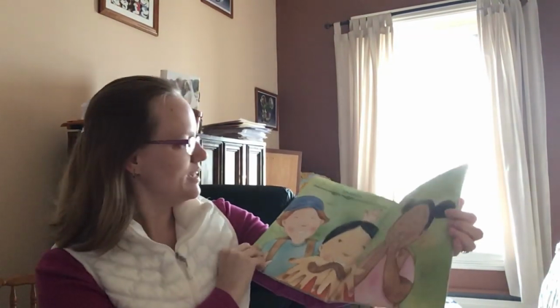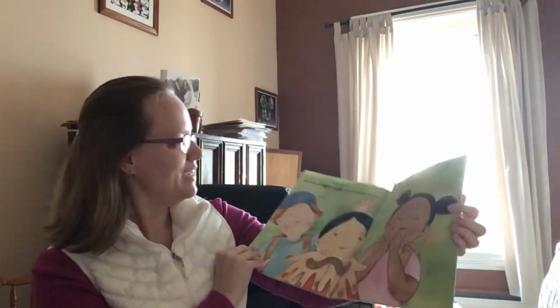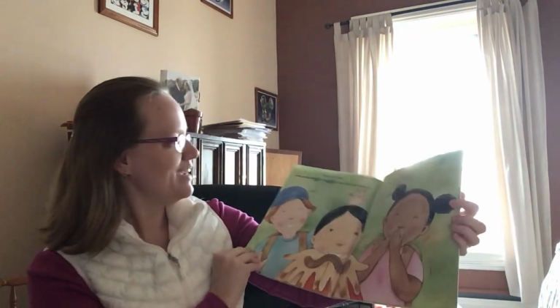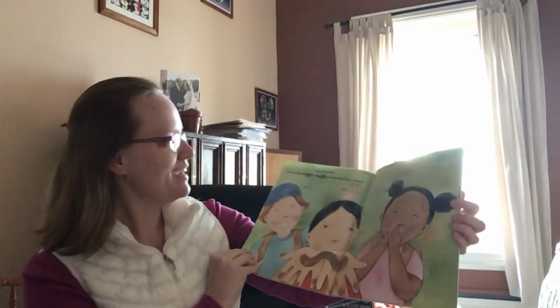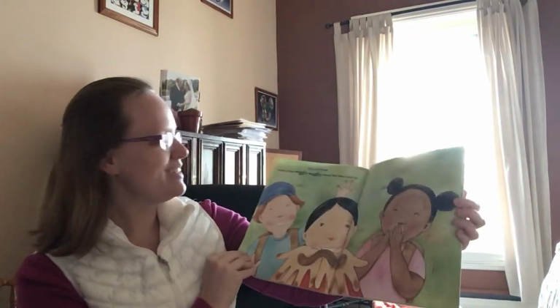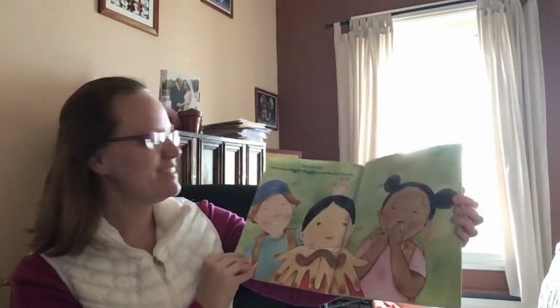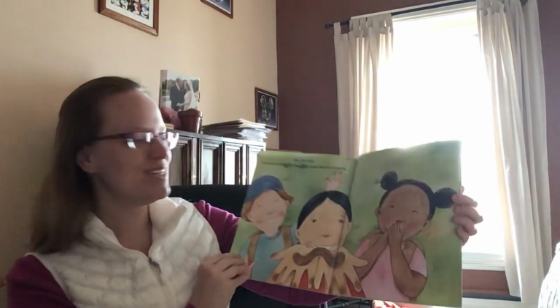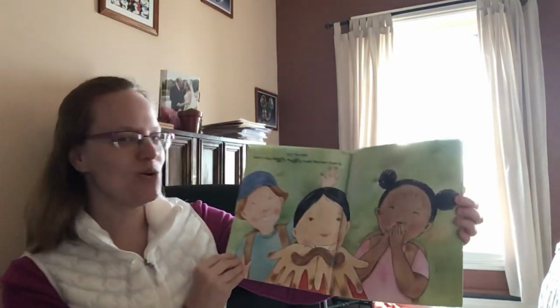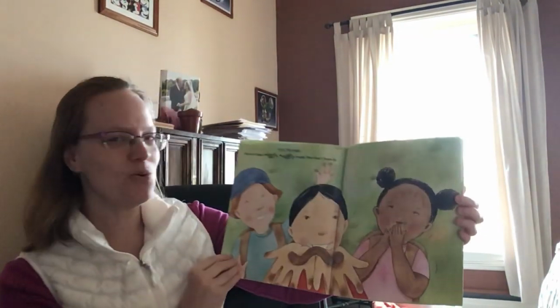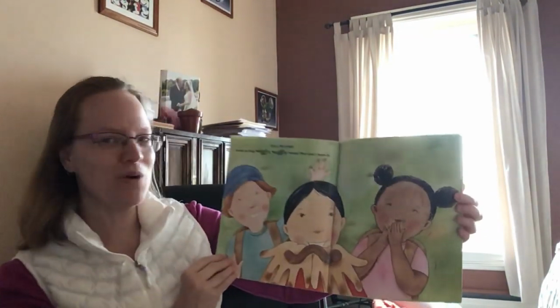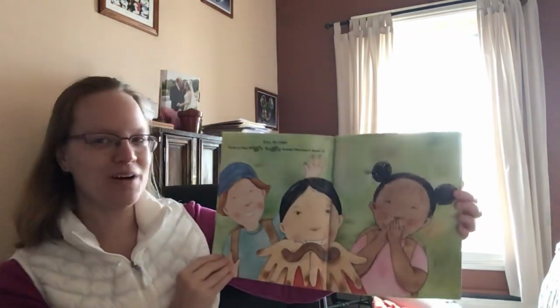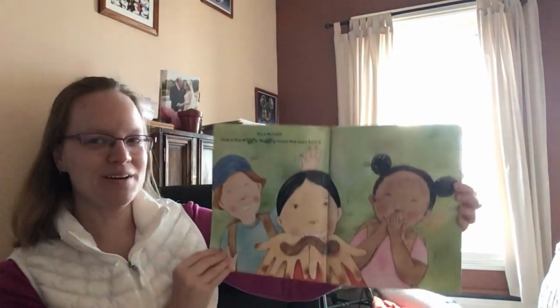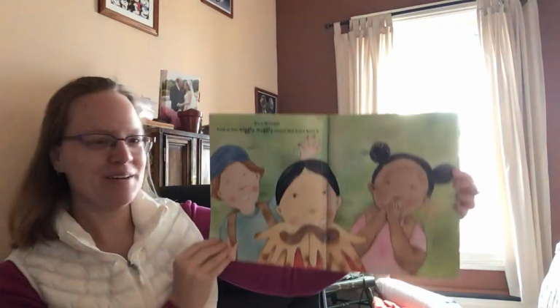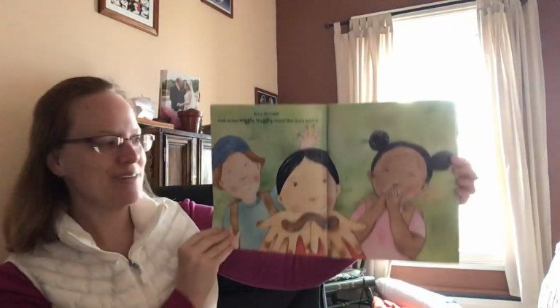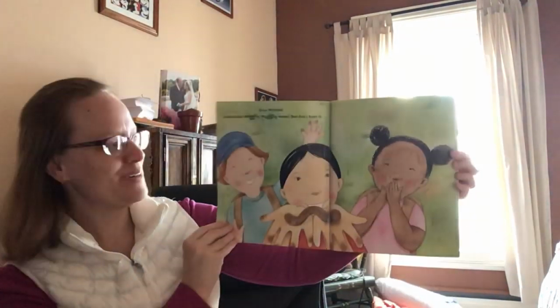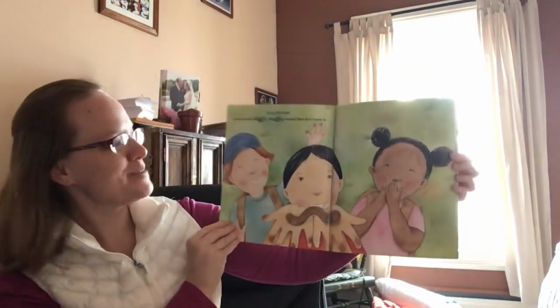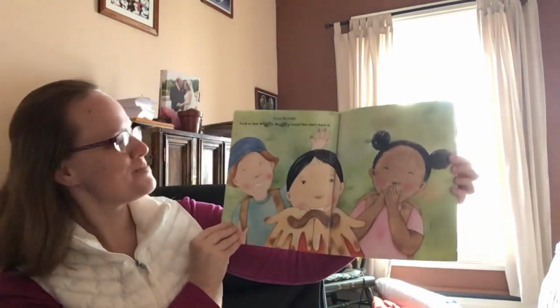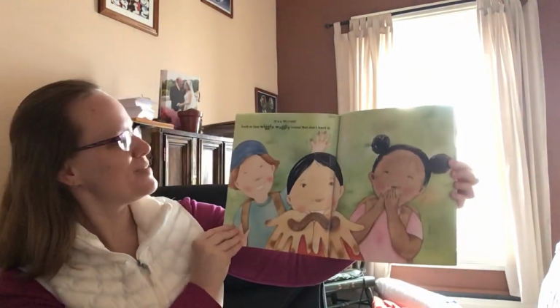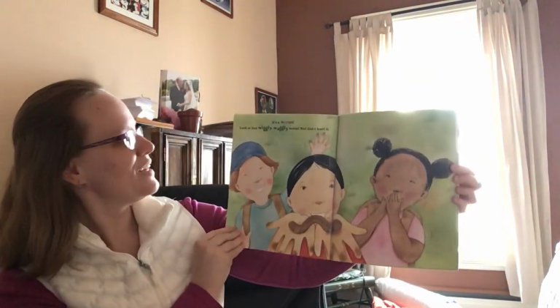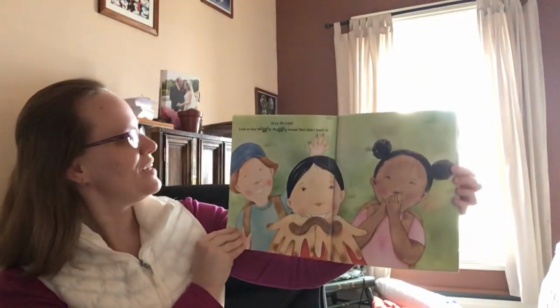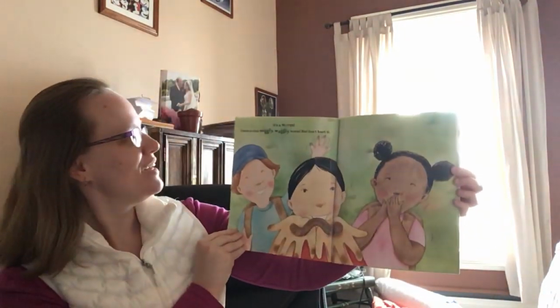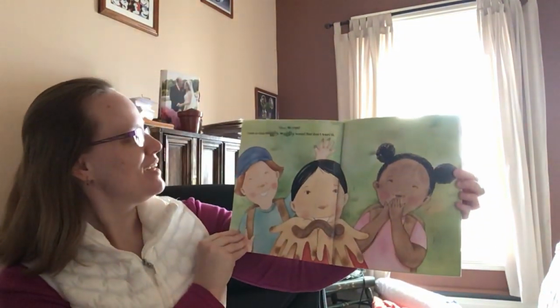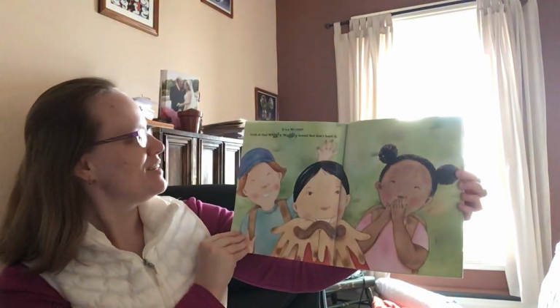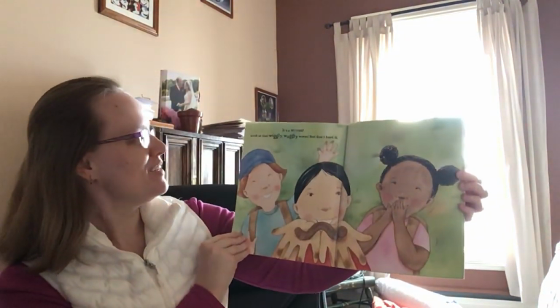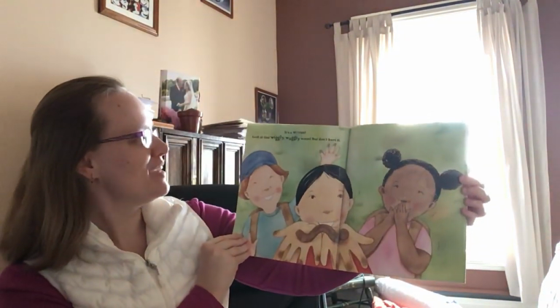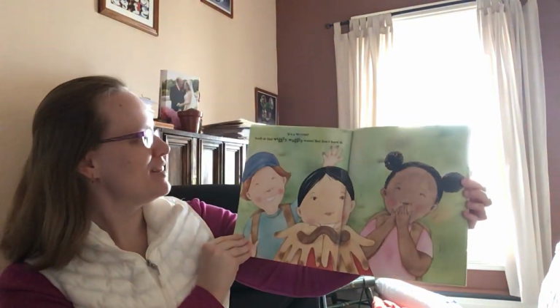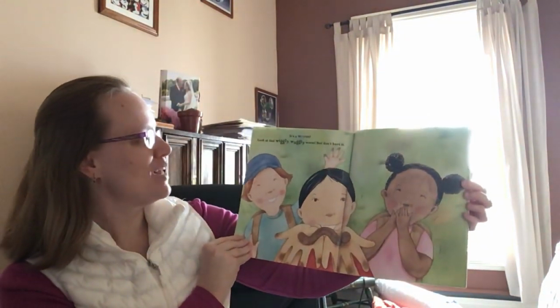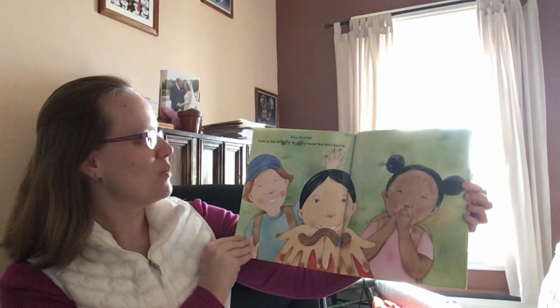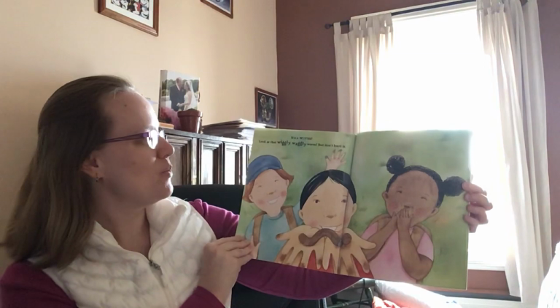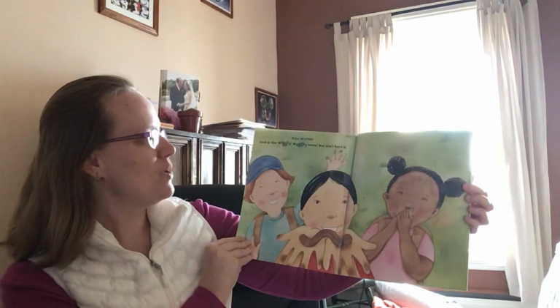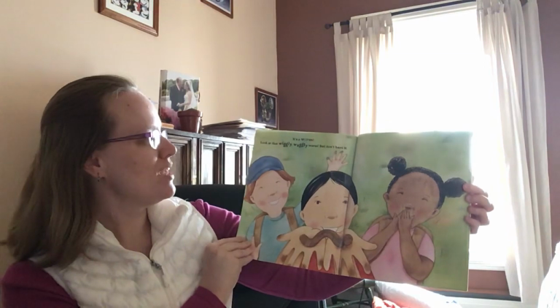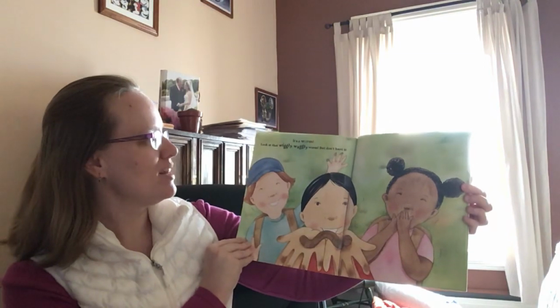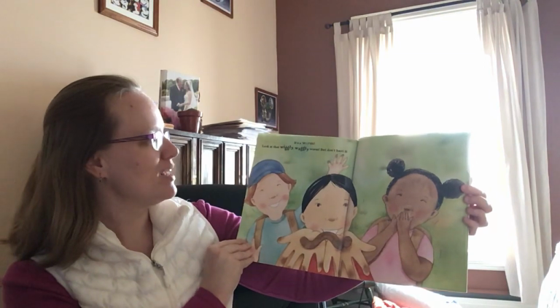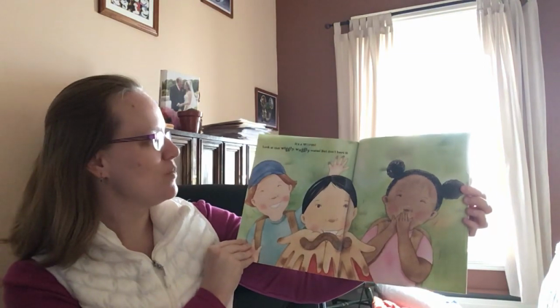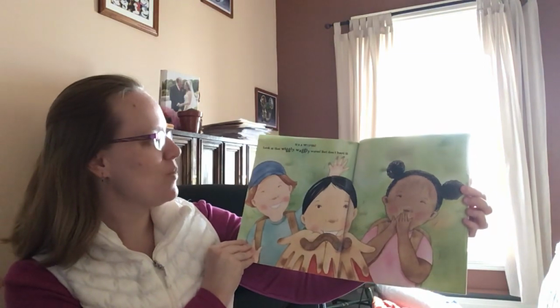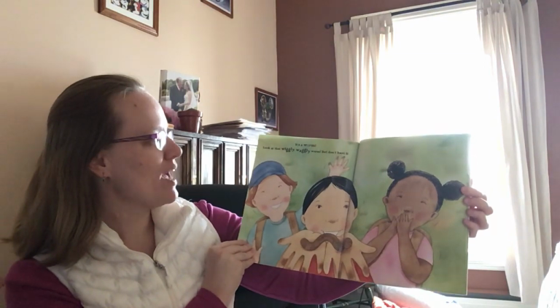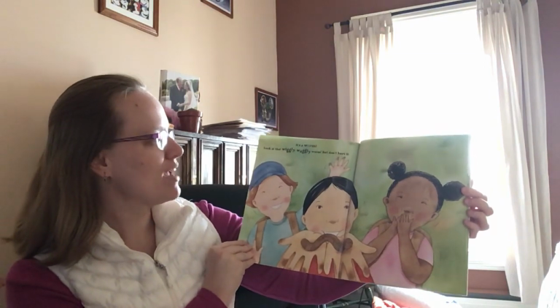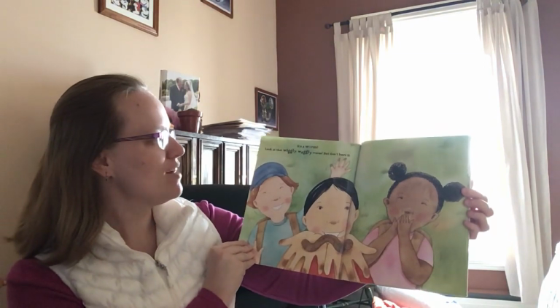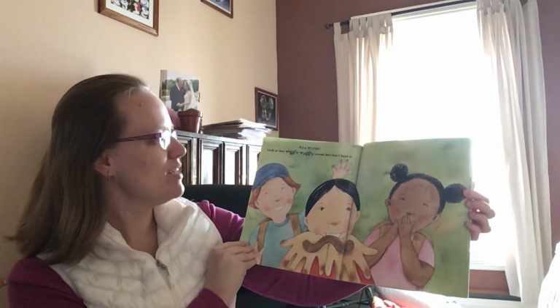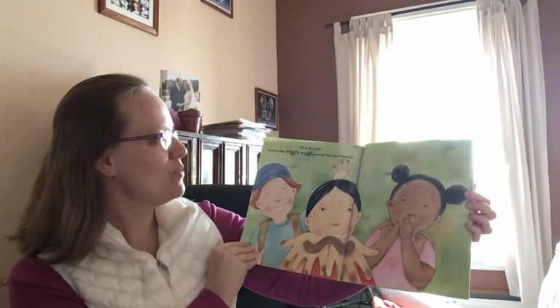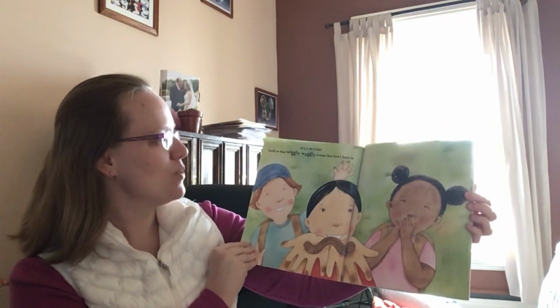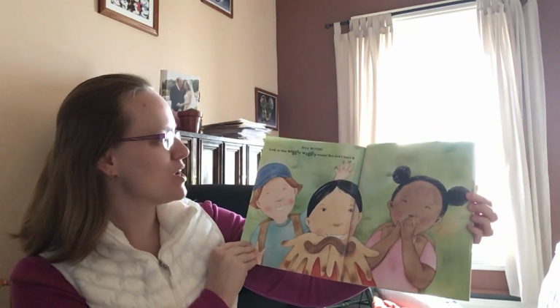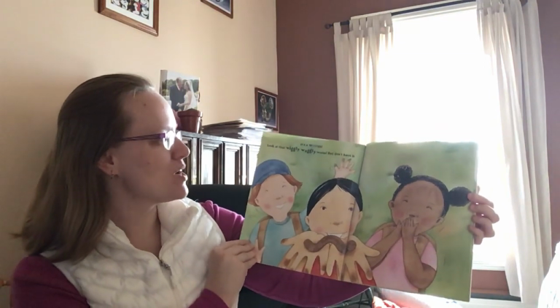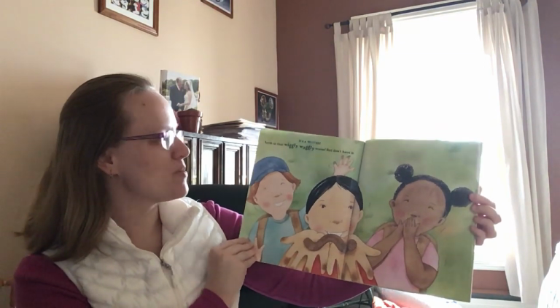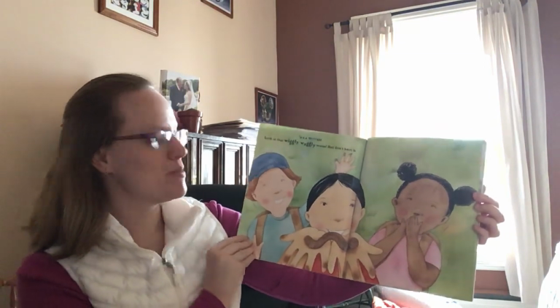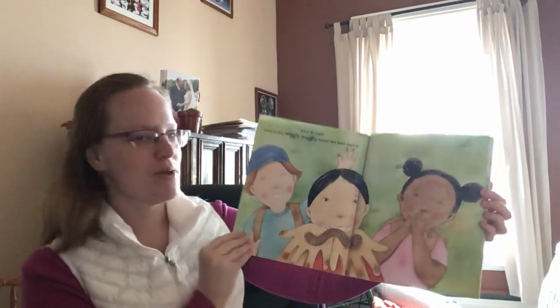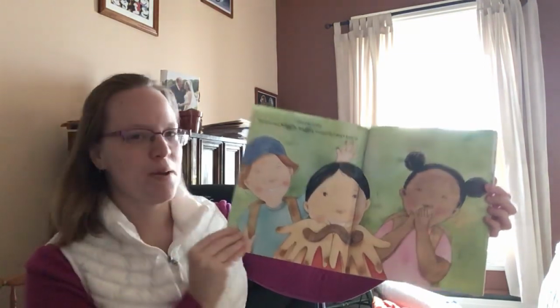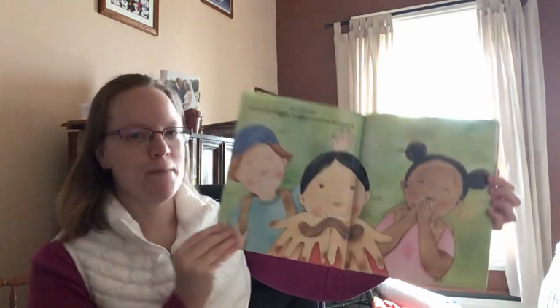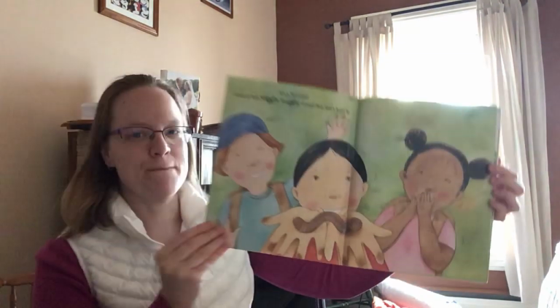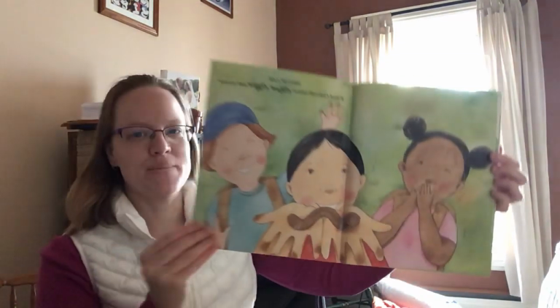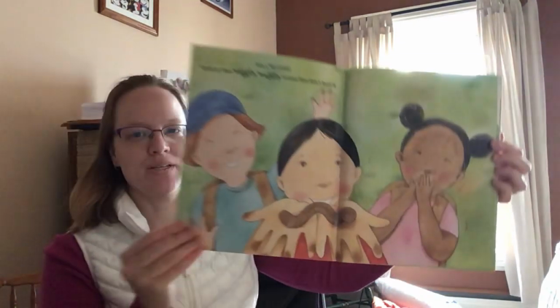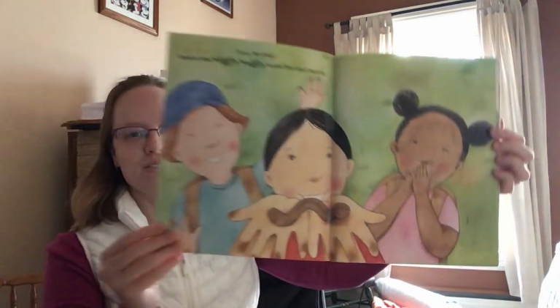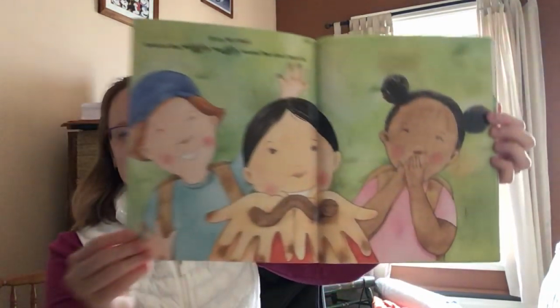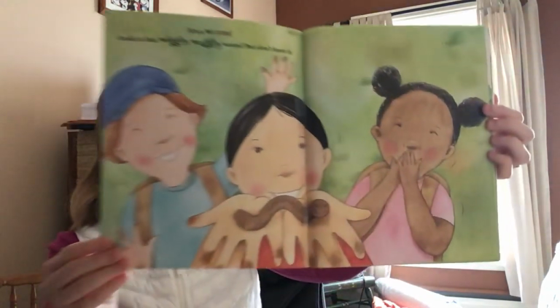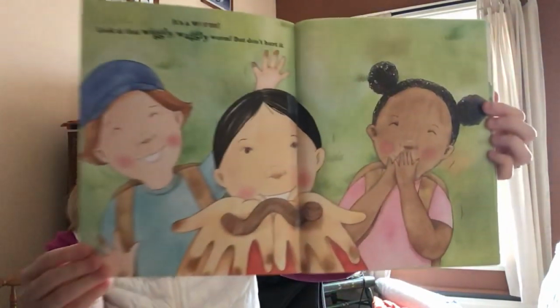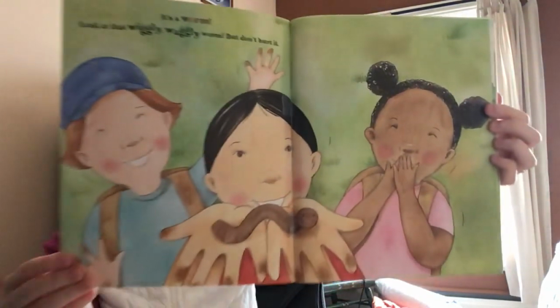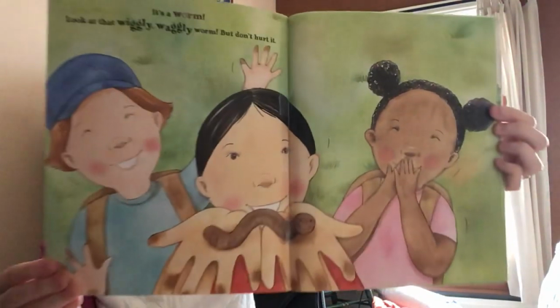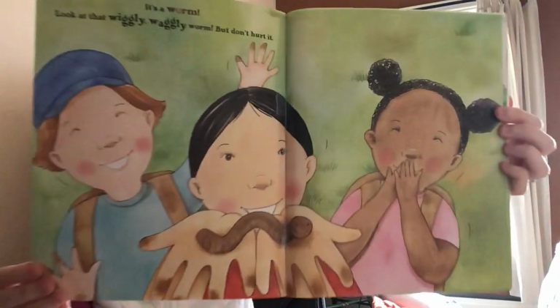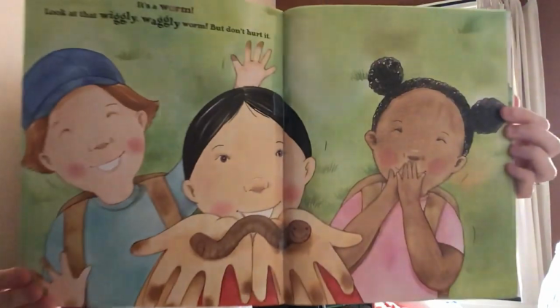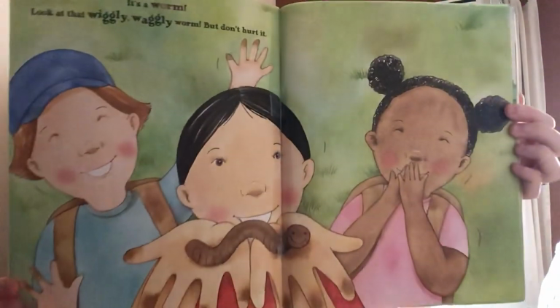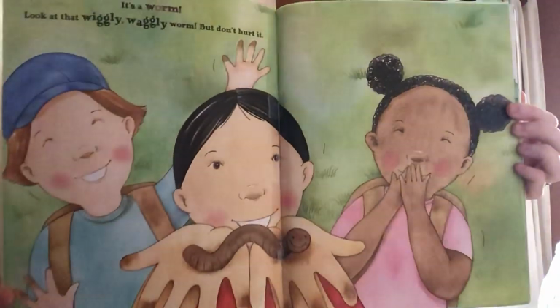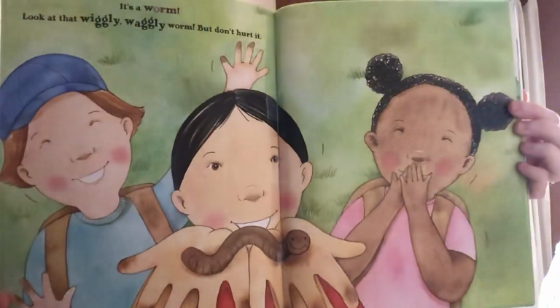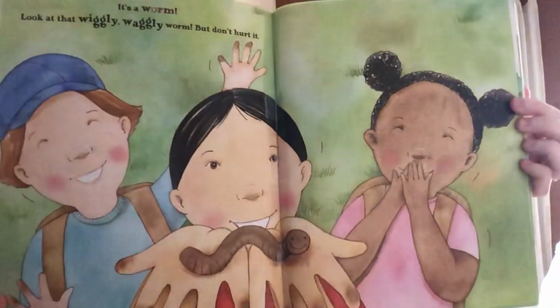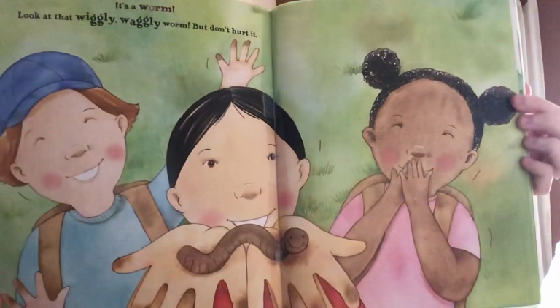It's a worm. Look at that wiggly, waggly worm. But don't hurt it.